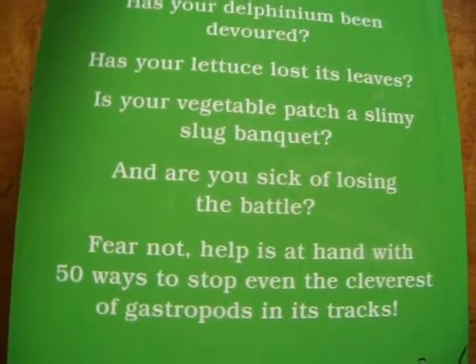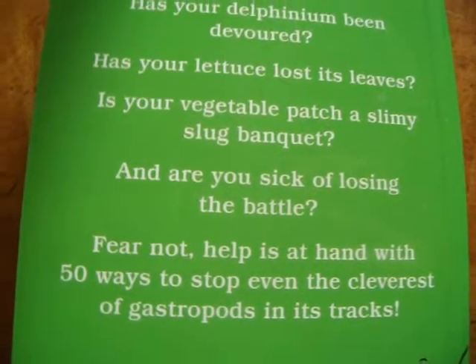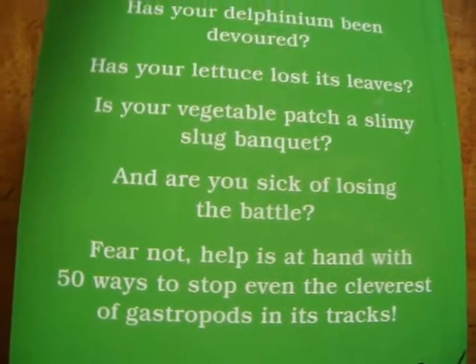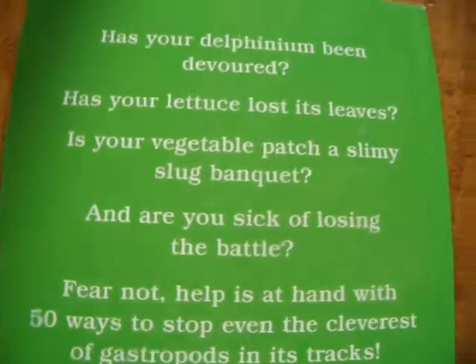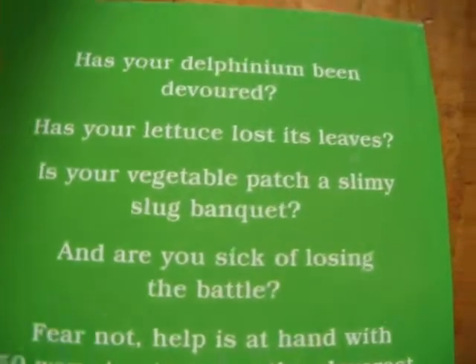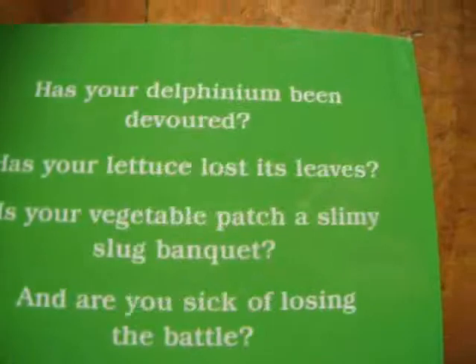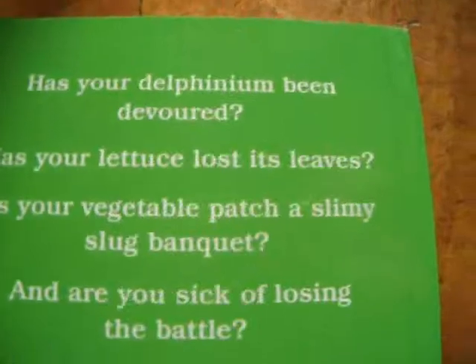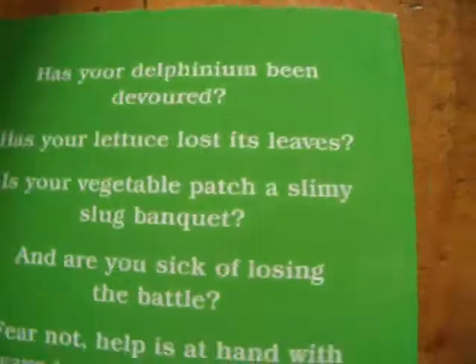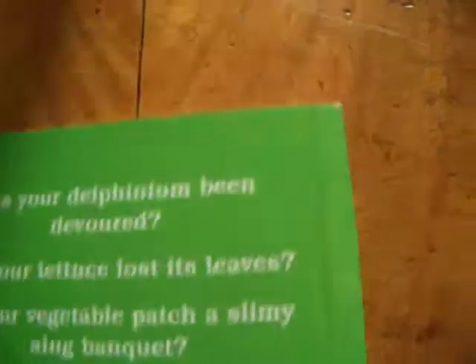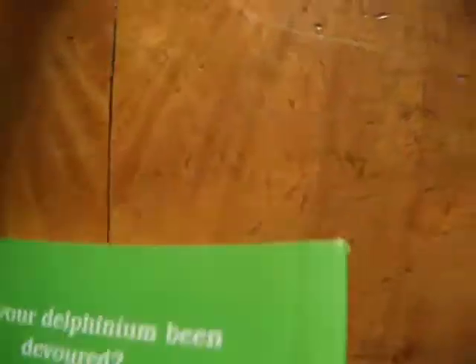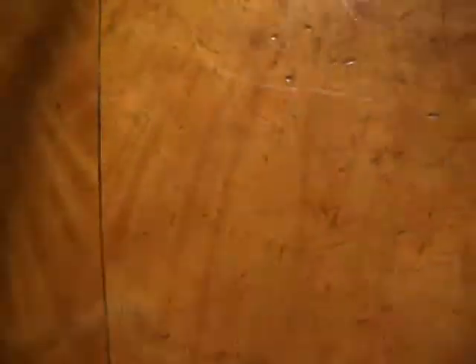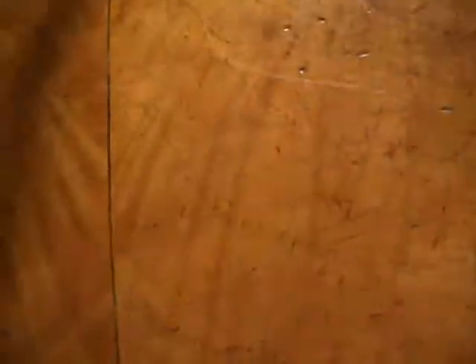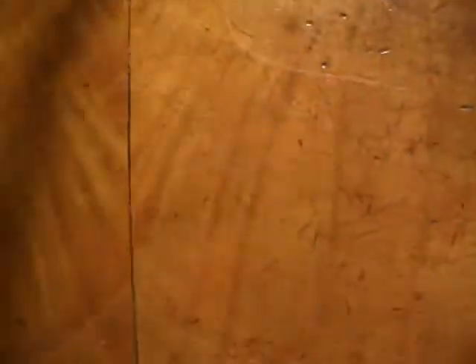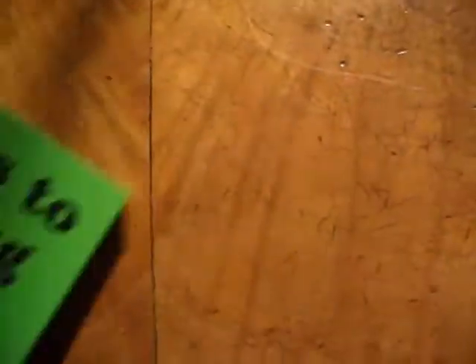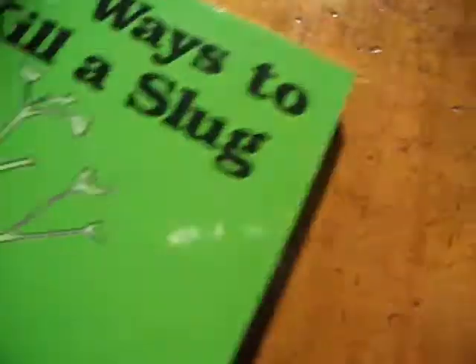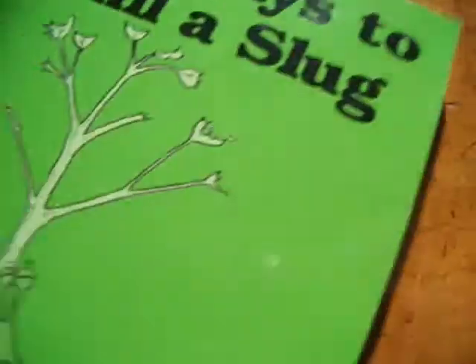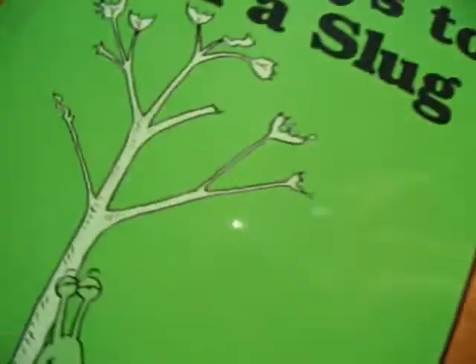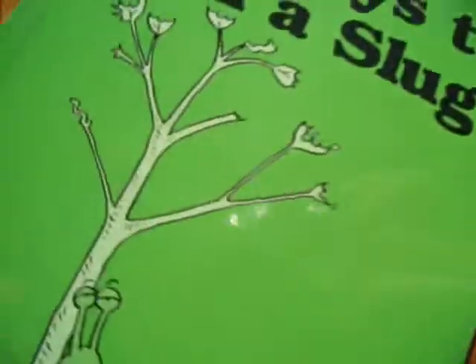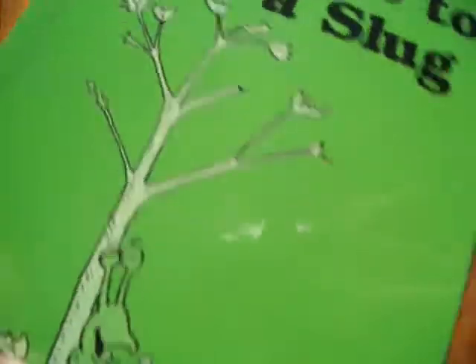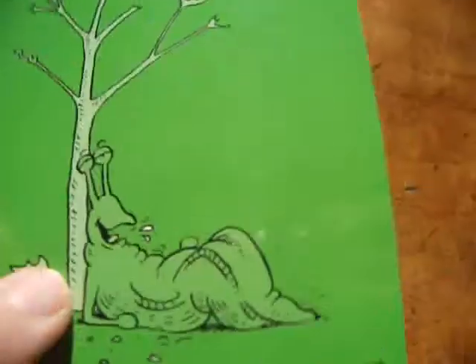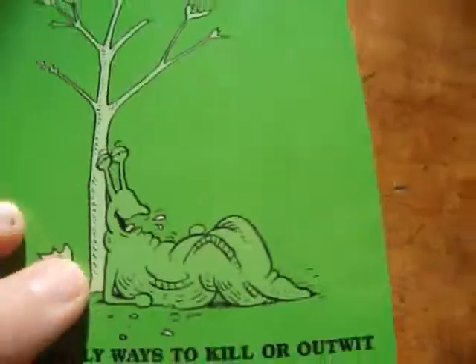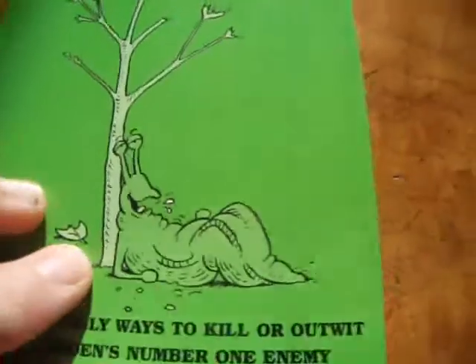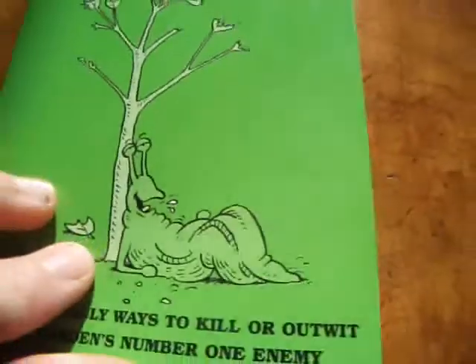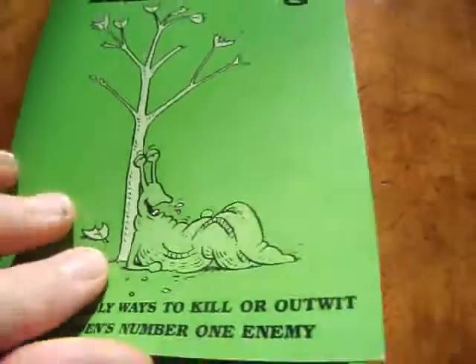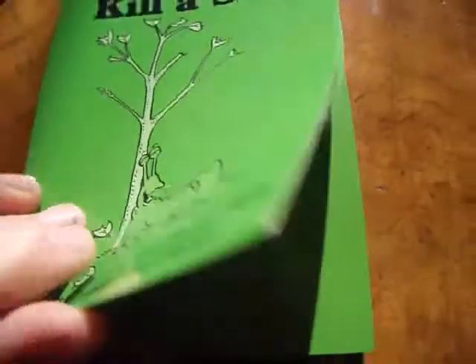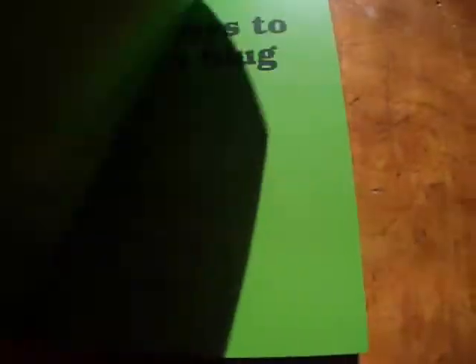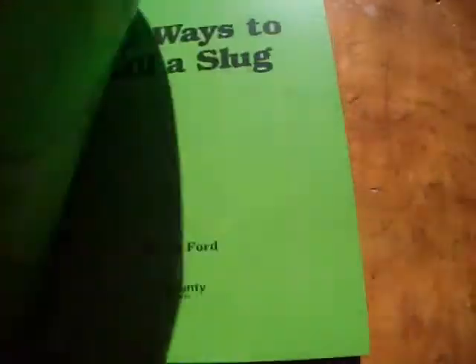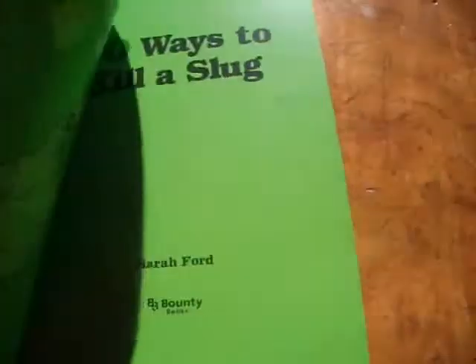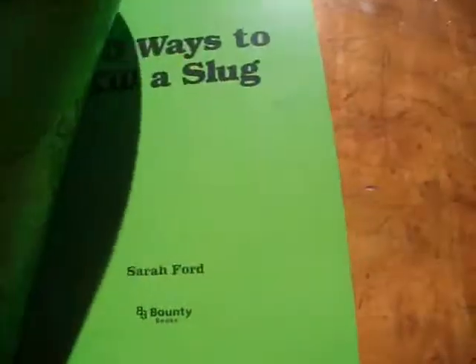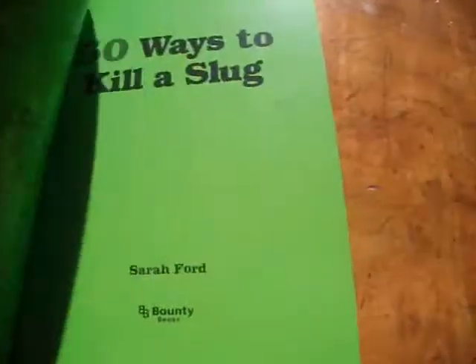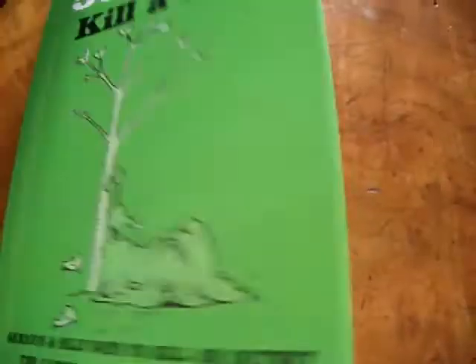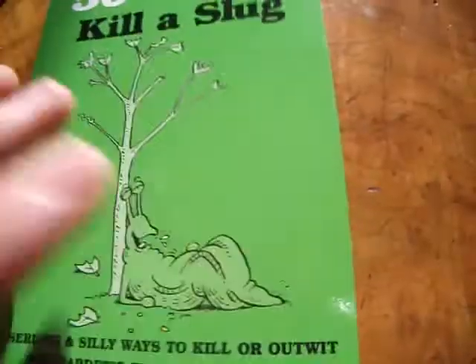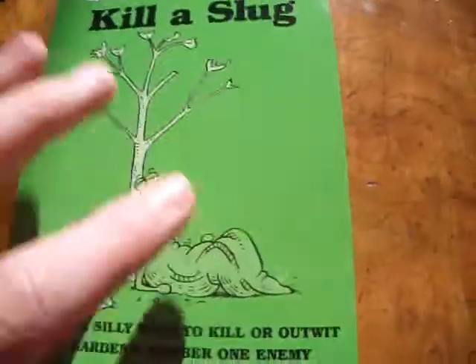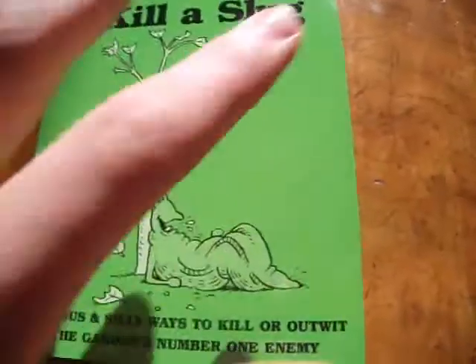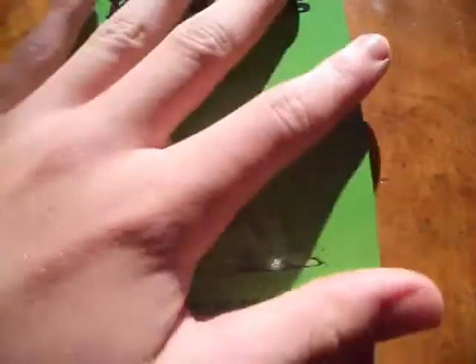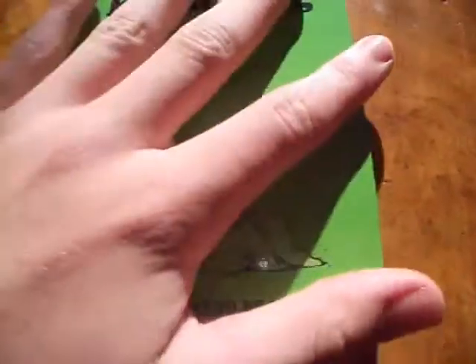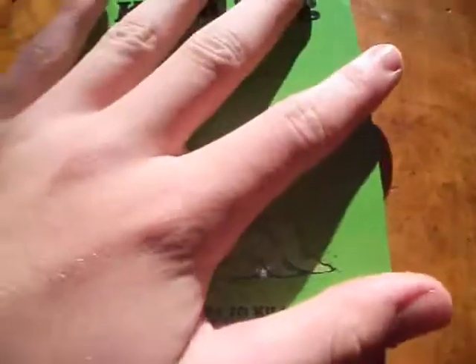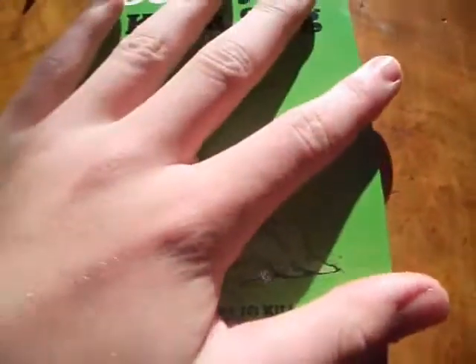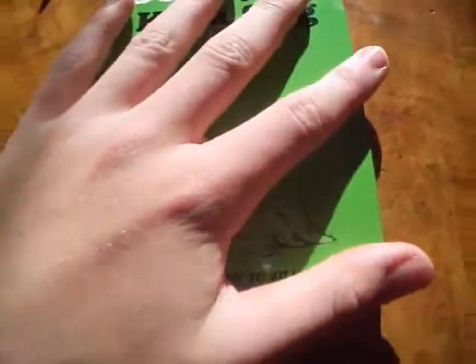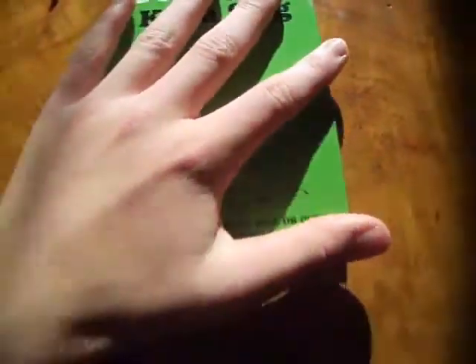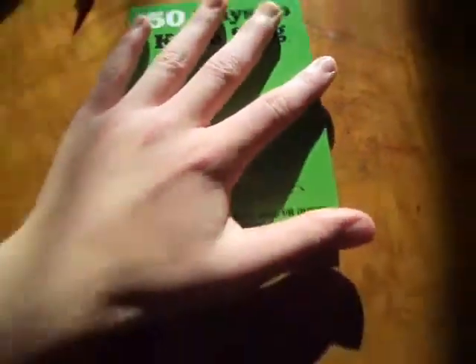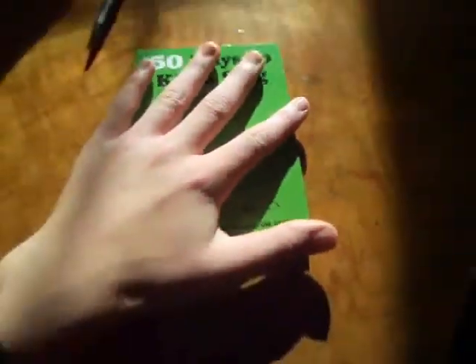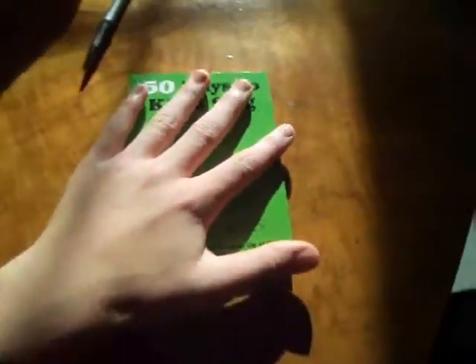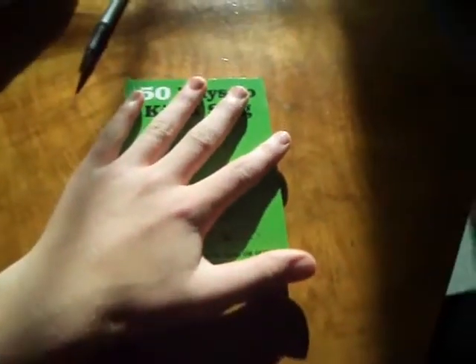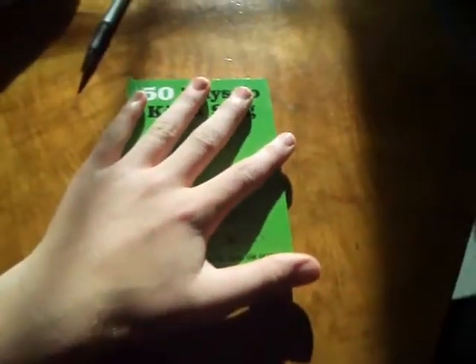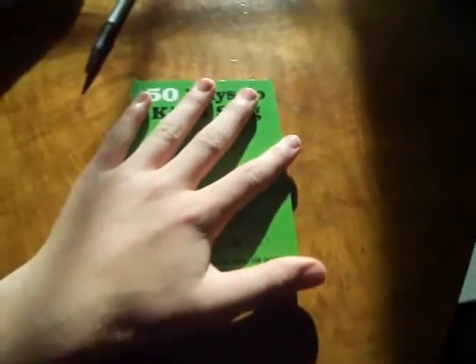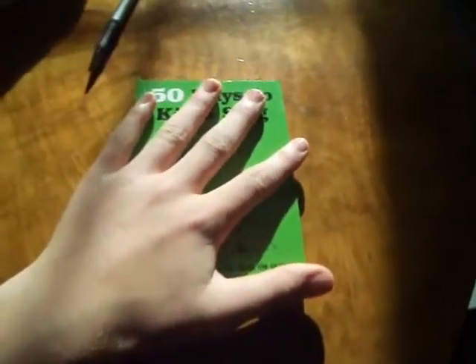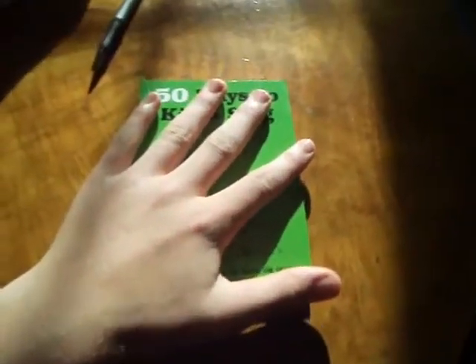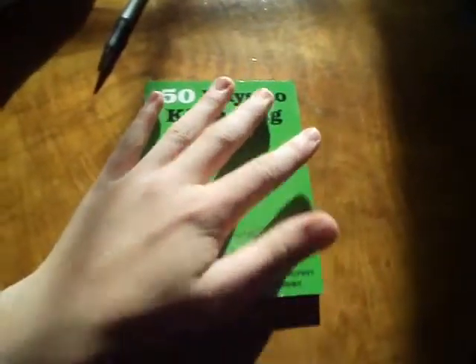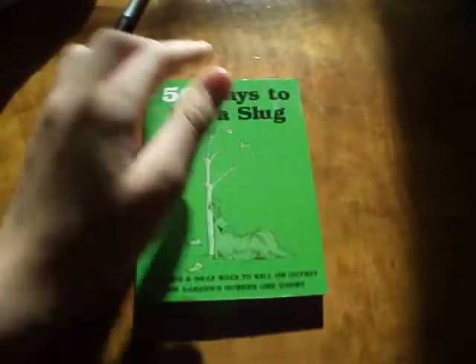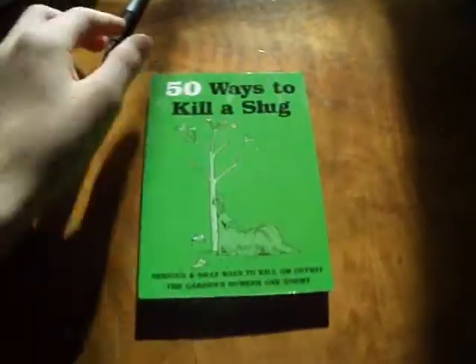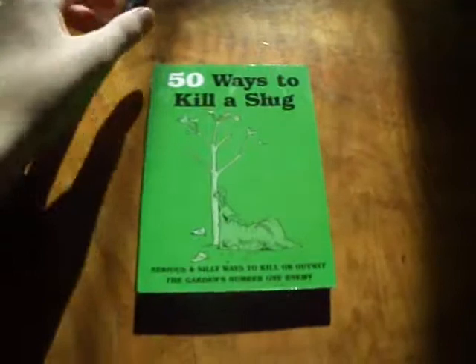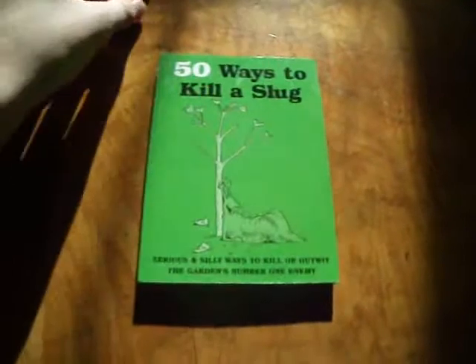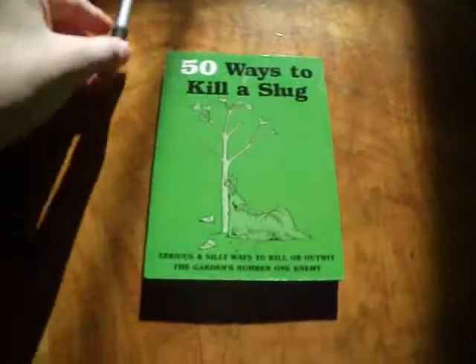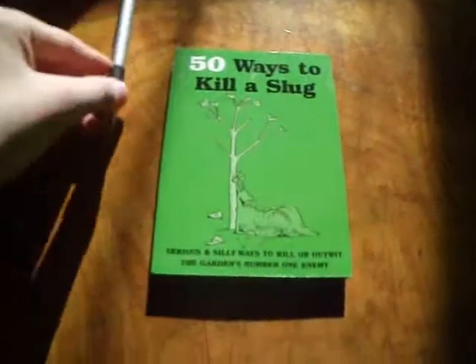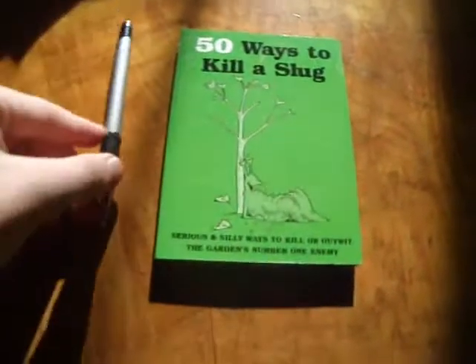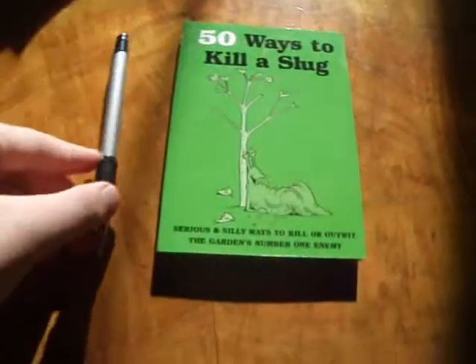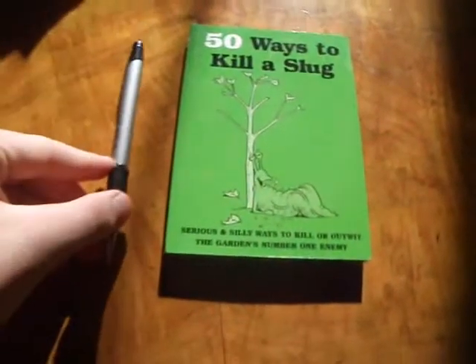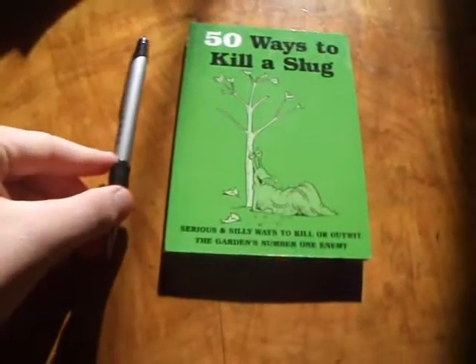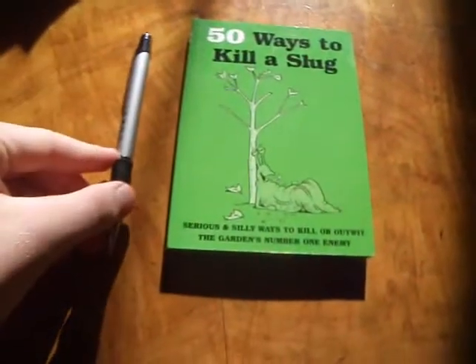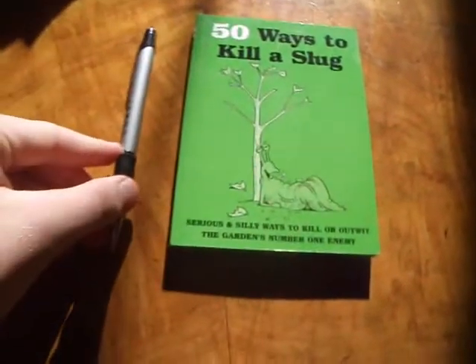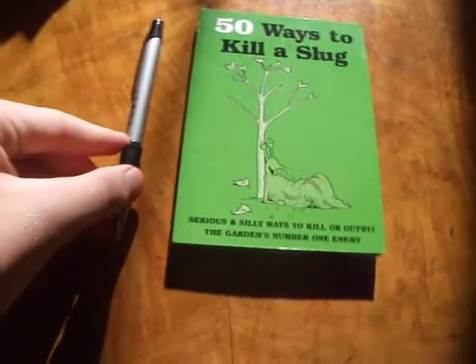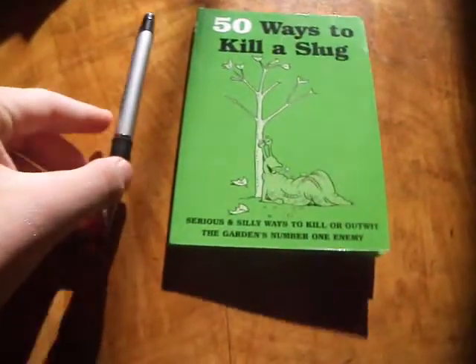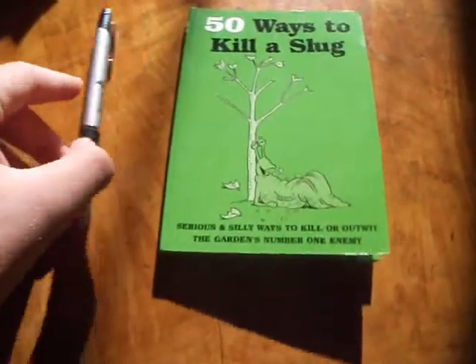It's a really cleverly written book. It's quite small compared to my hand — it's like a pen.